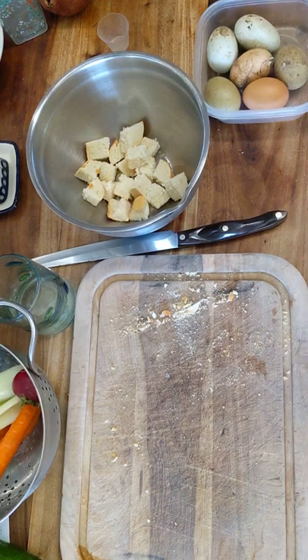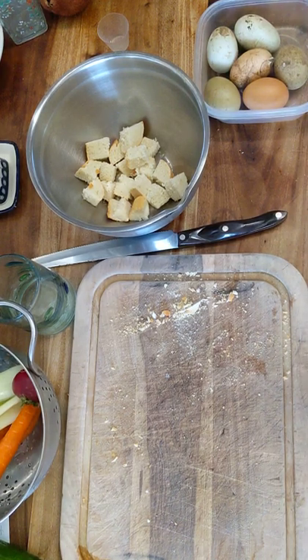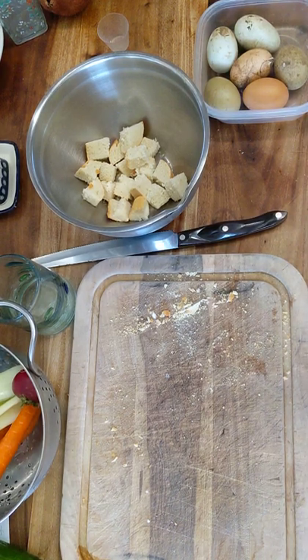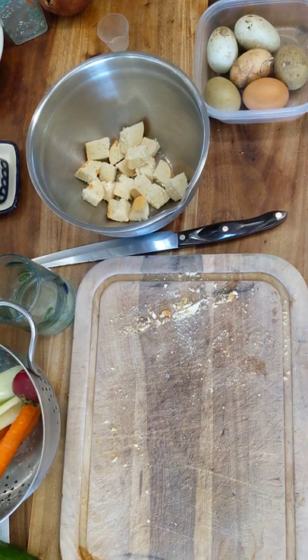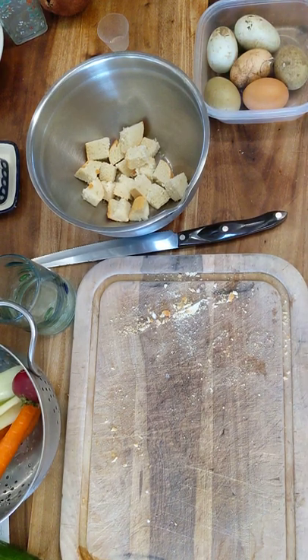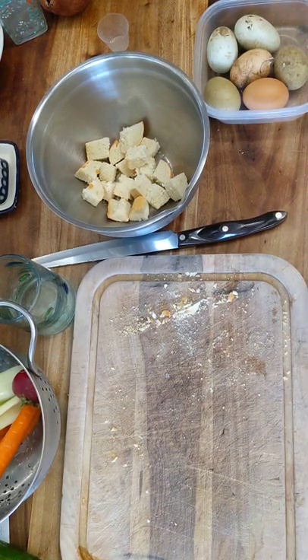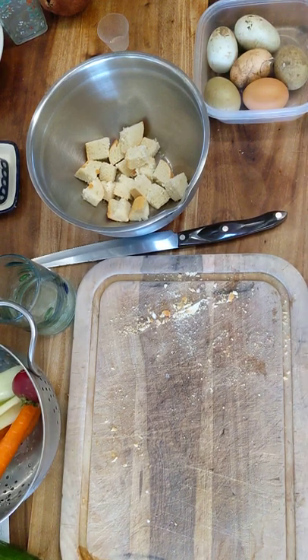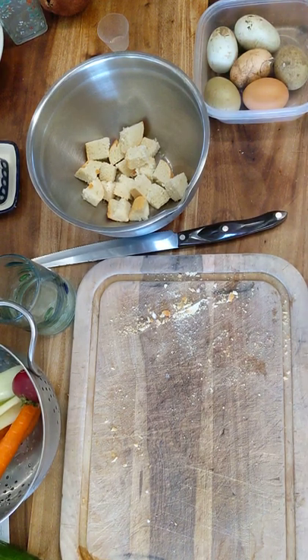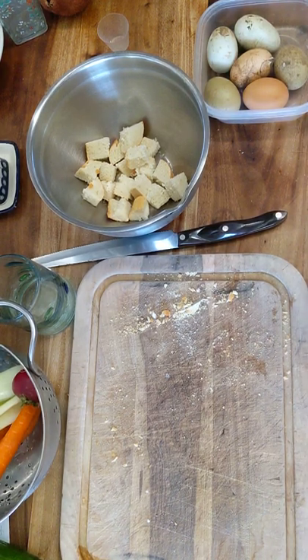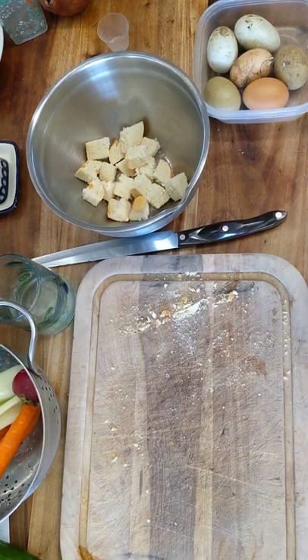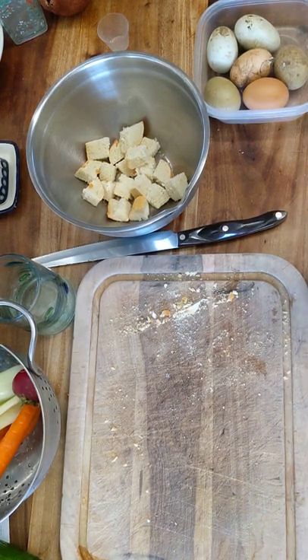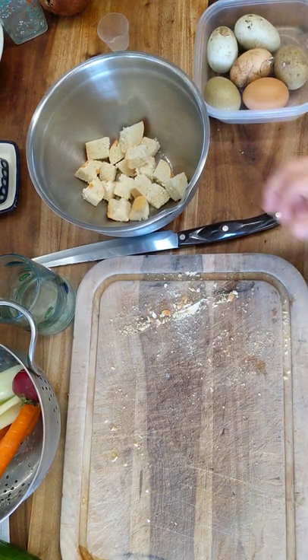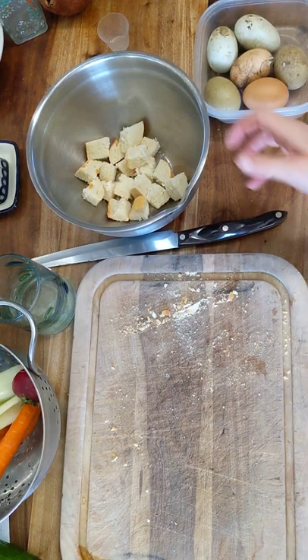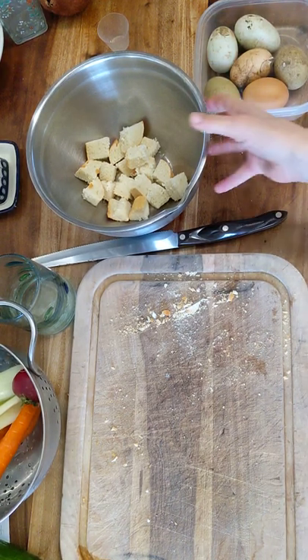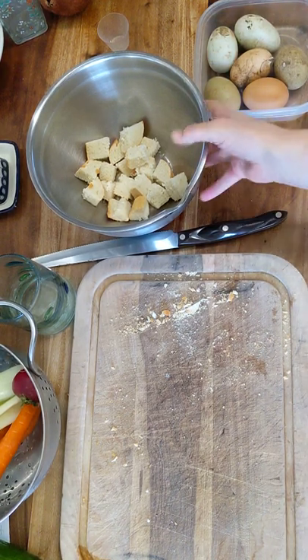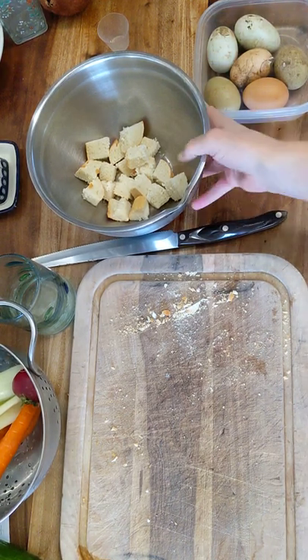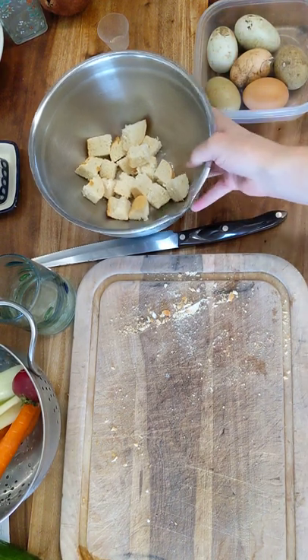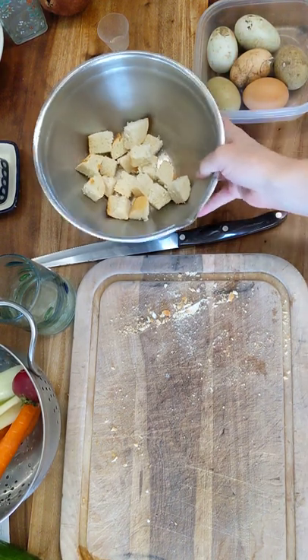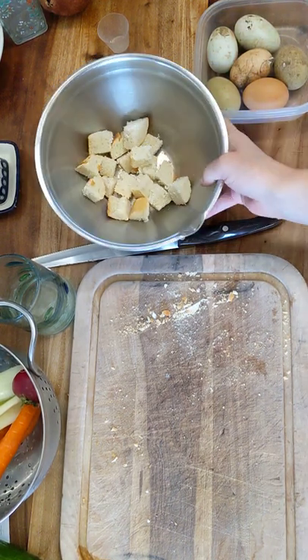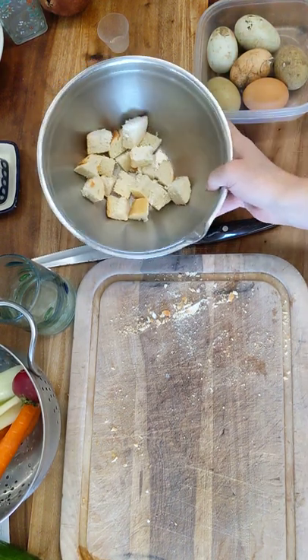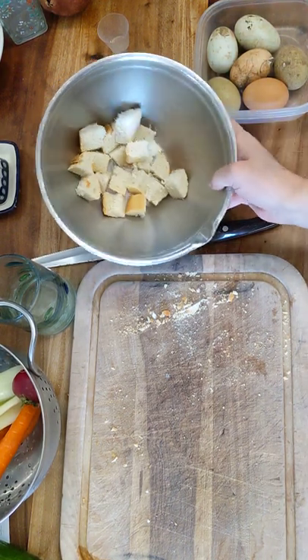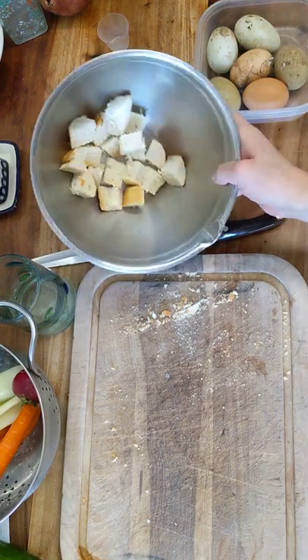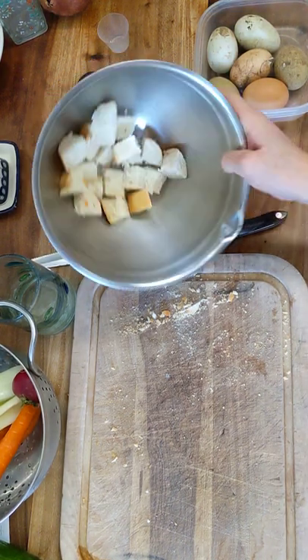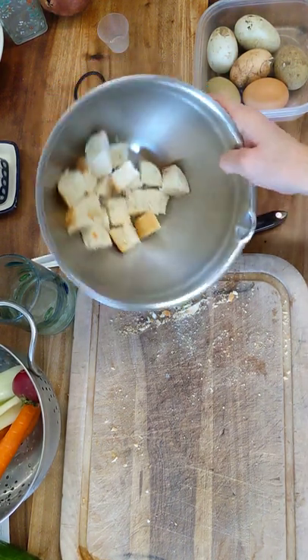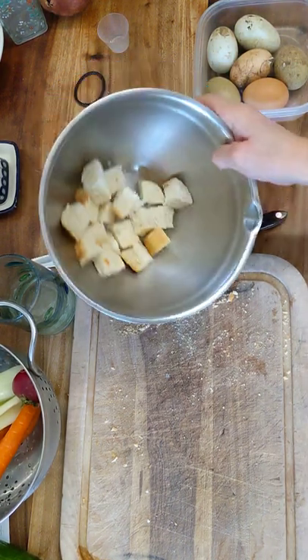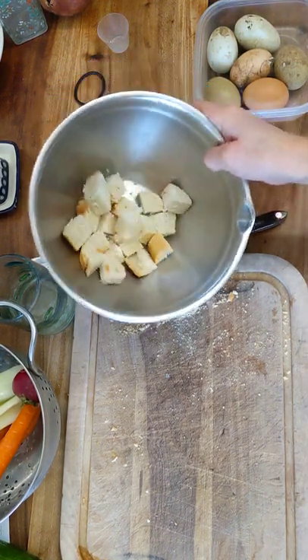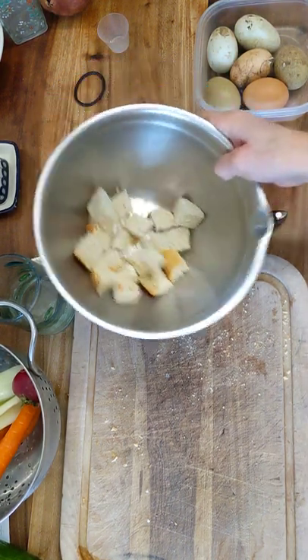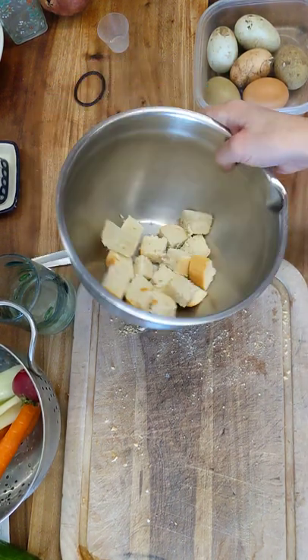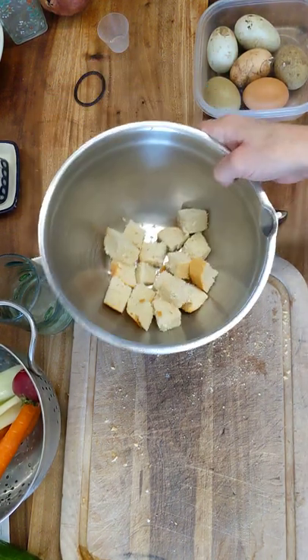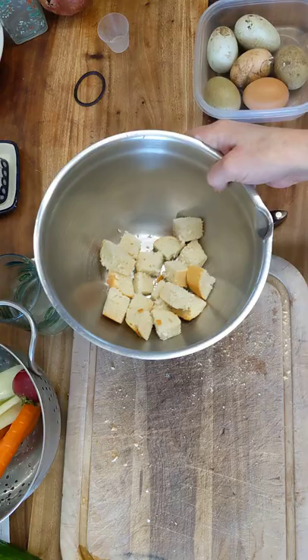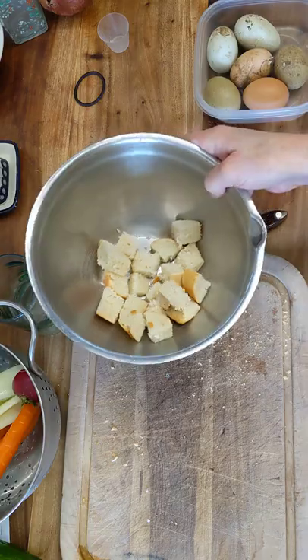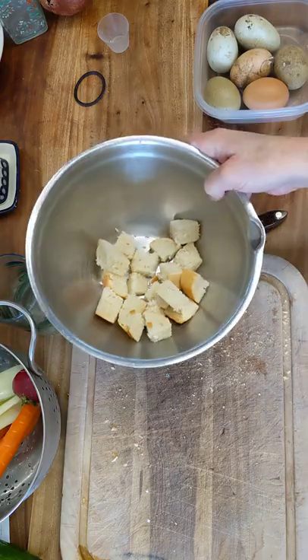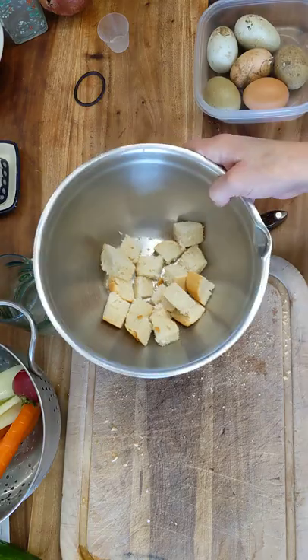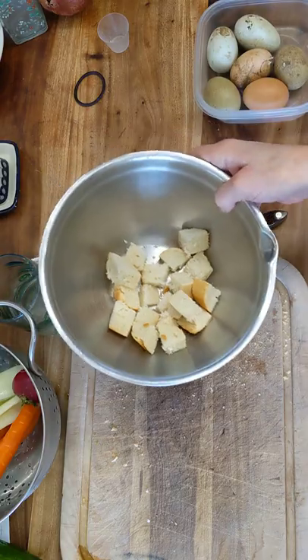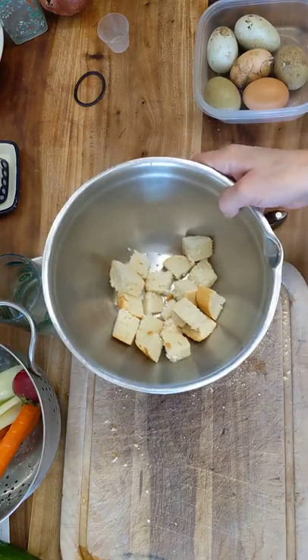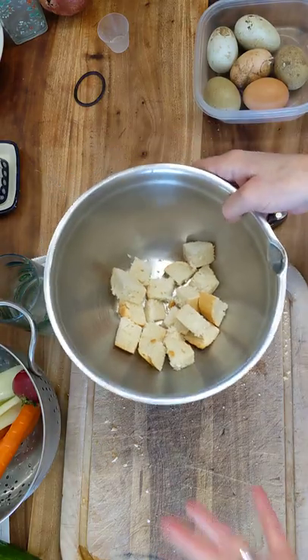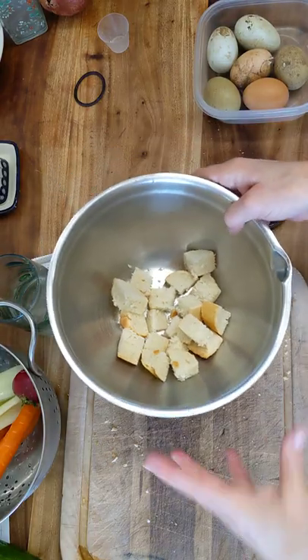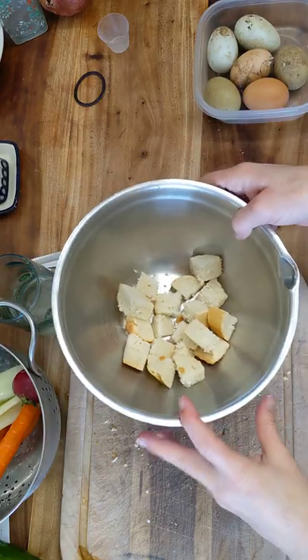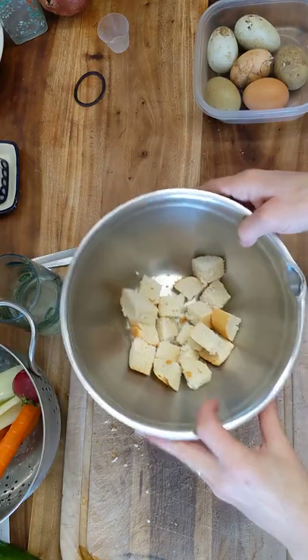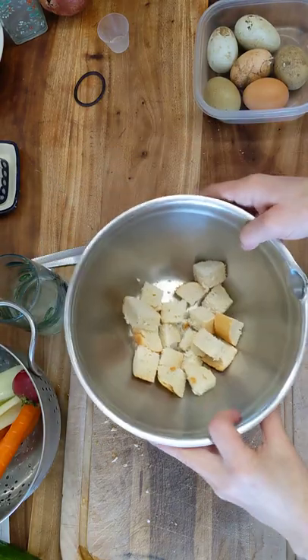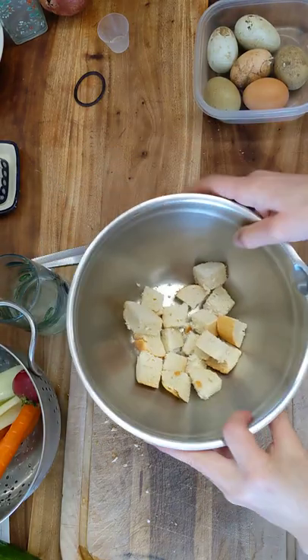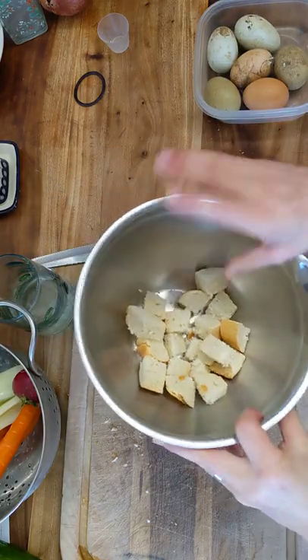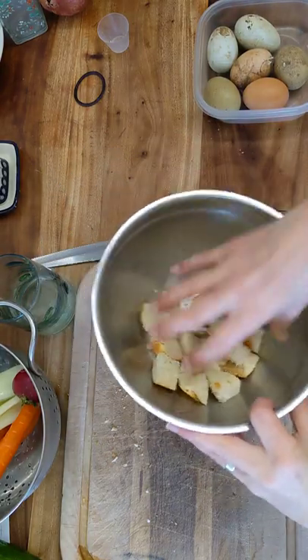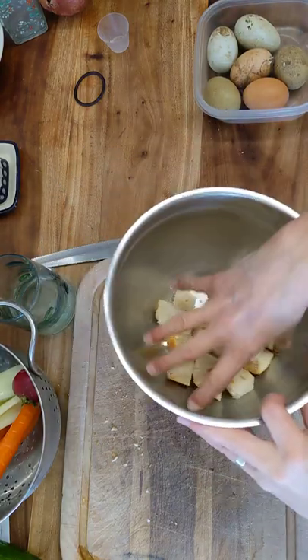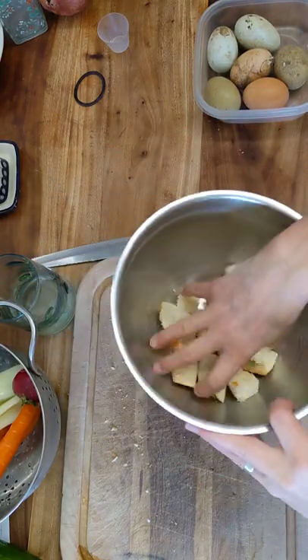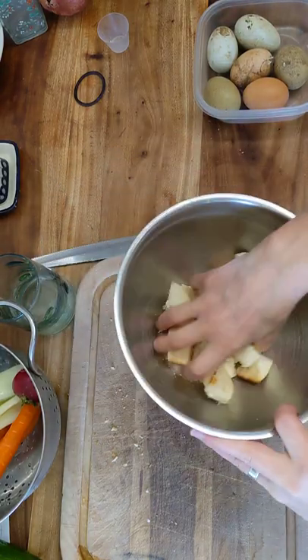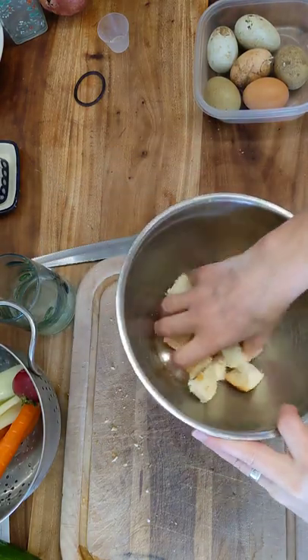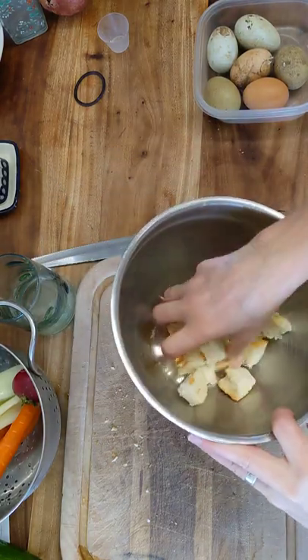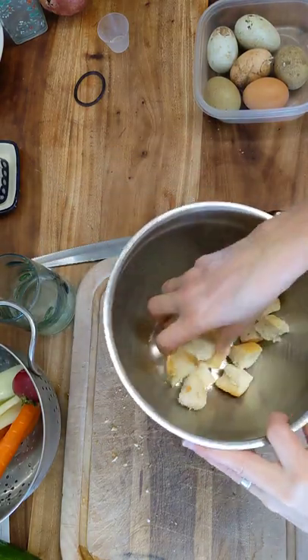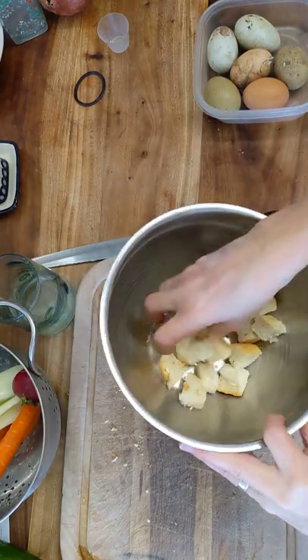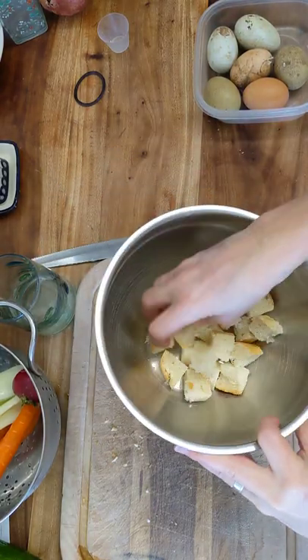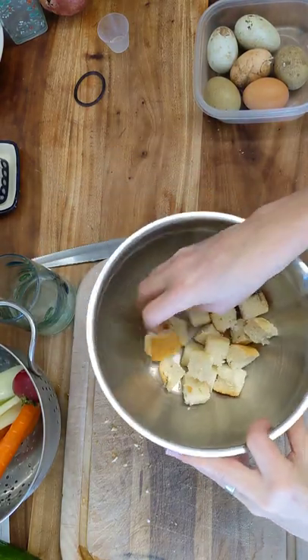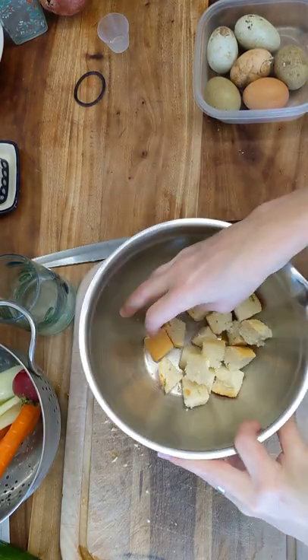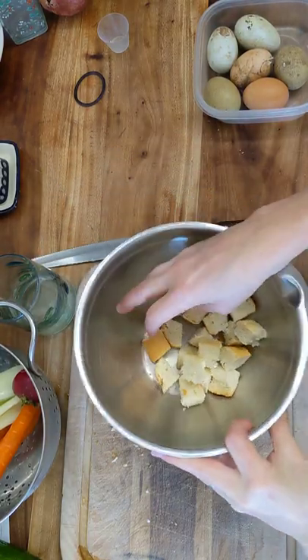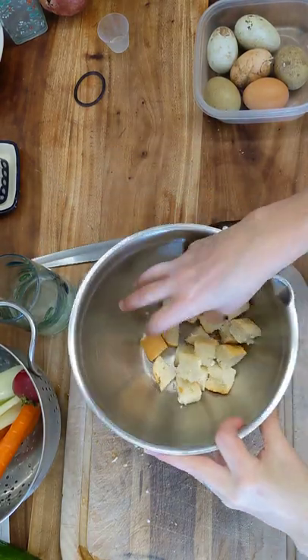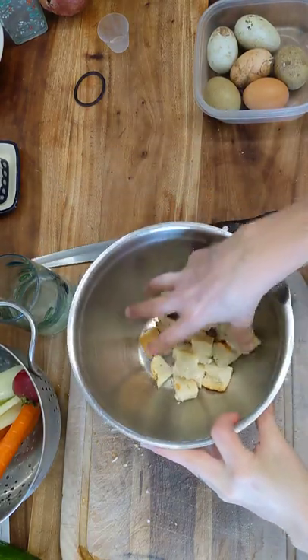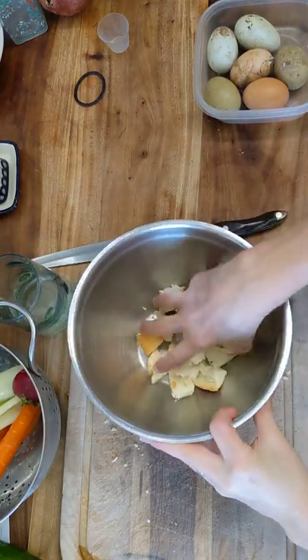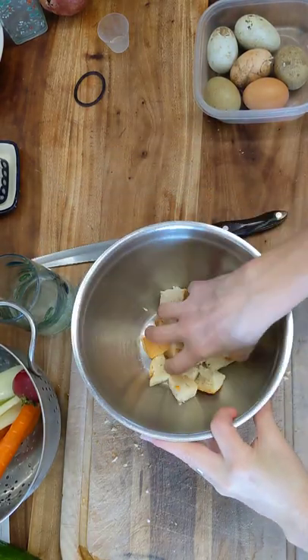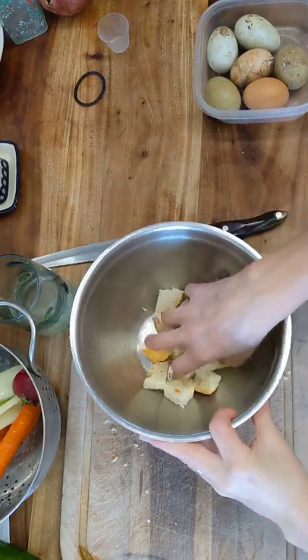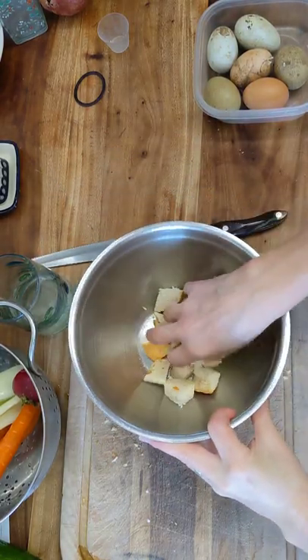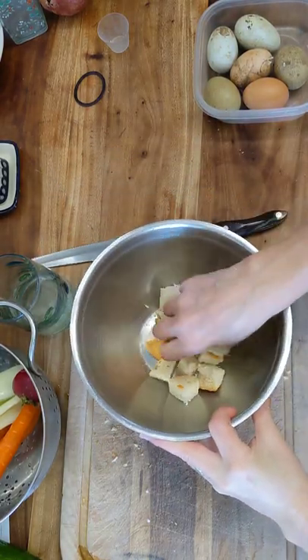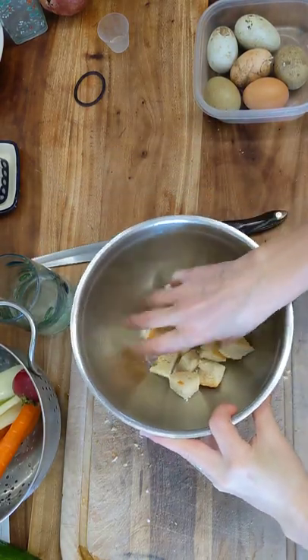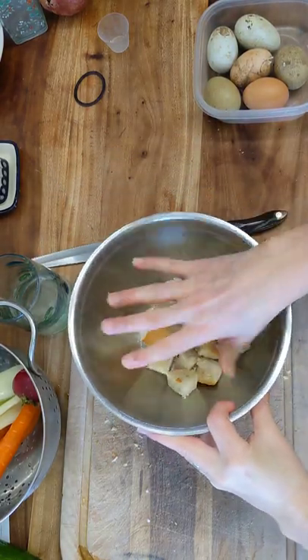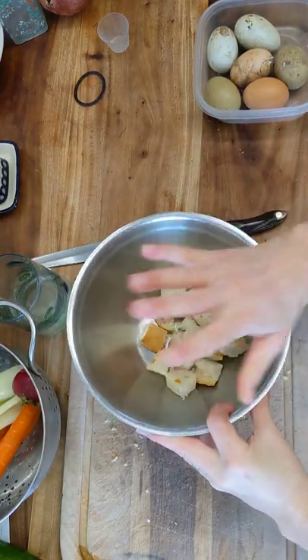For my lunch today, I'm going to make a bread salad. I know you're thinking: white bread, processed foods, blood sugar.